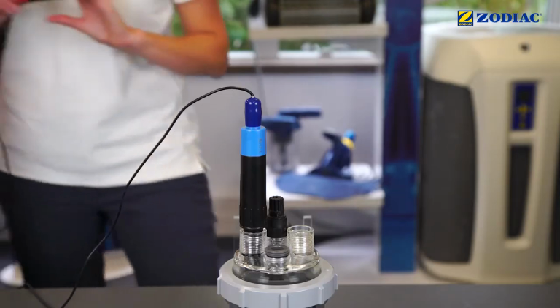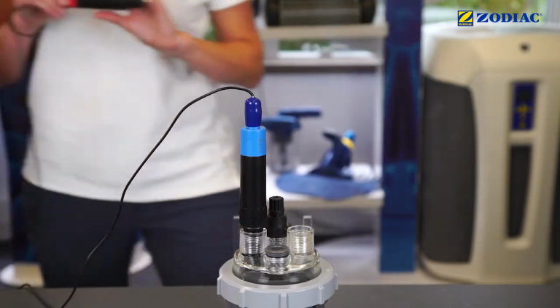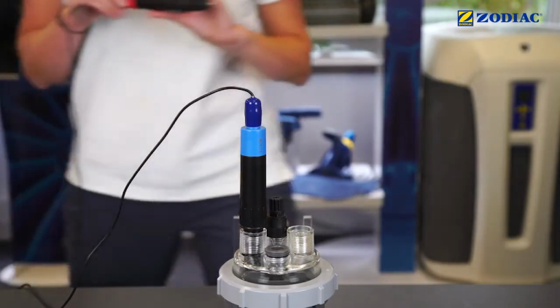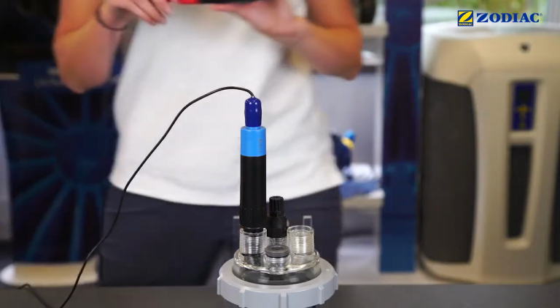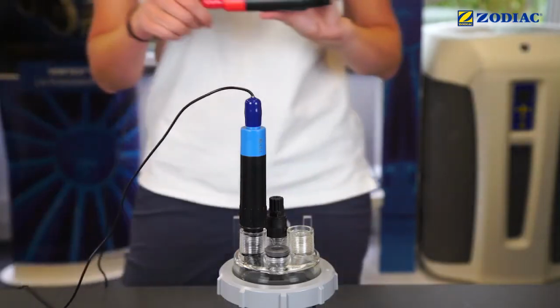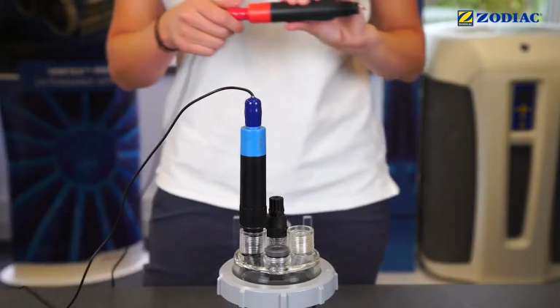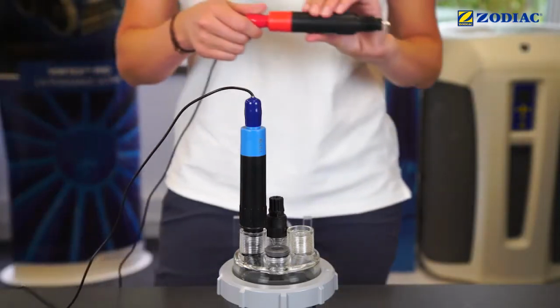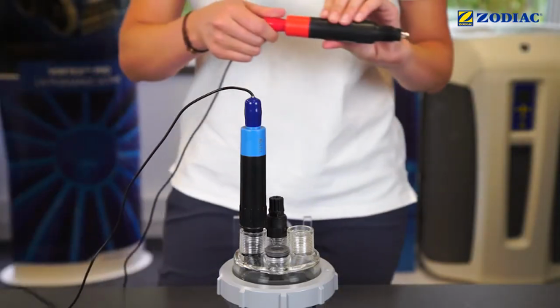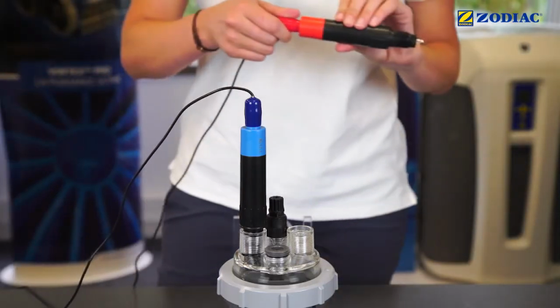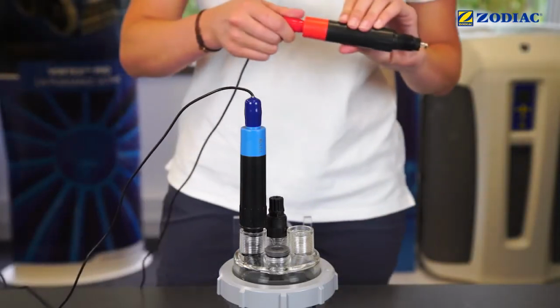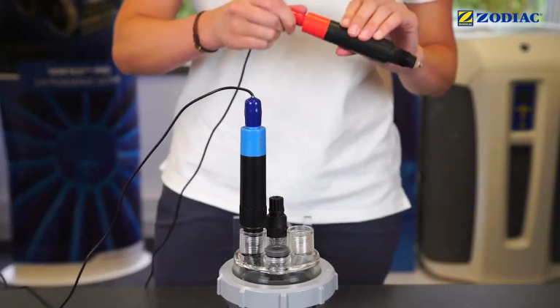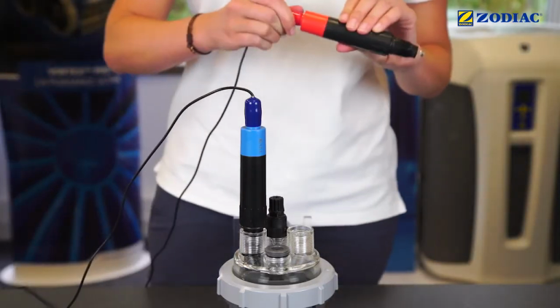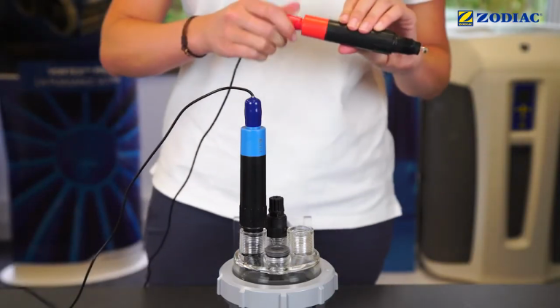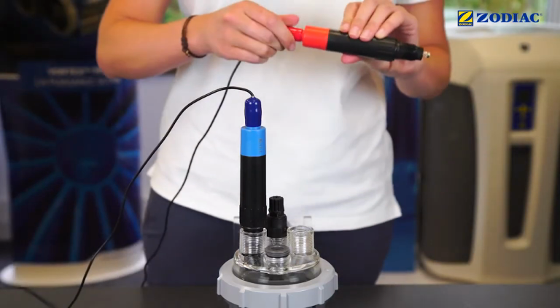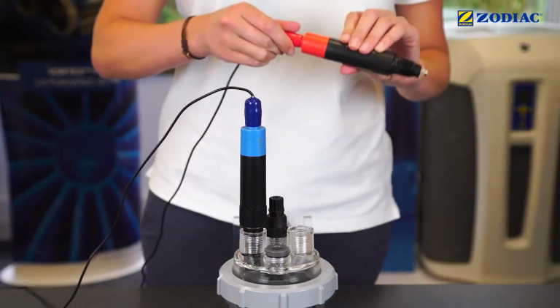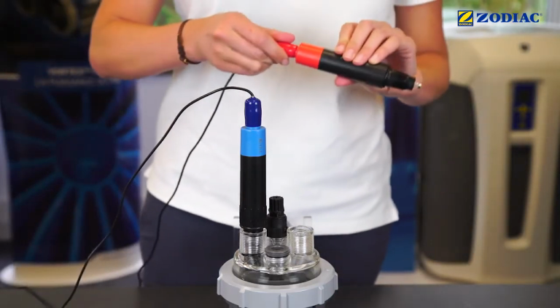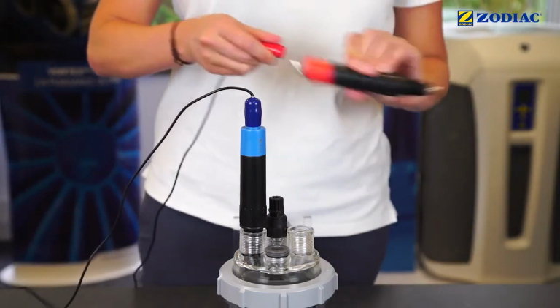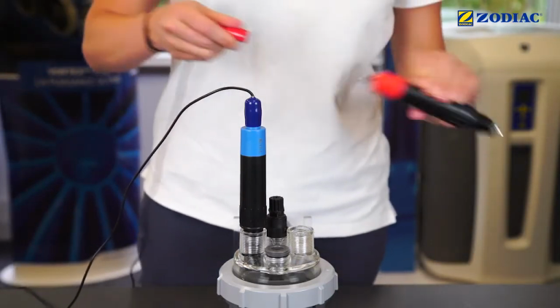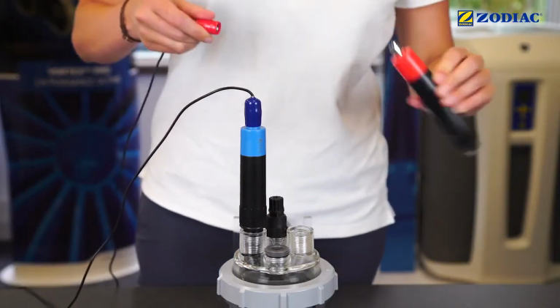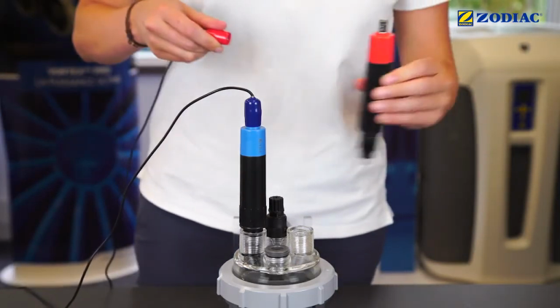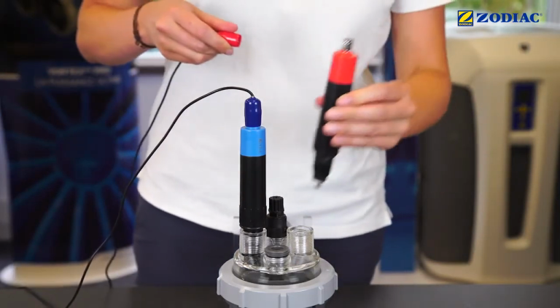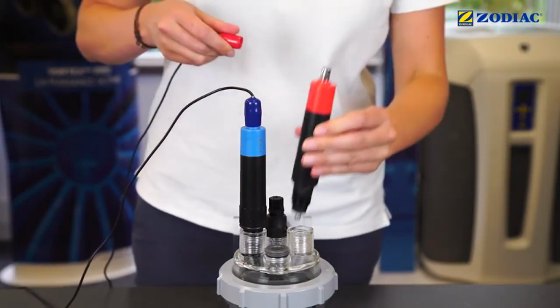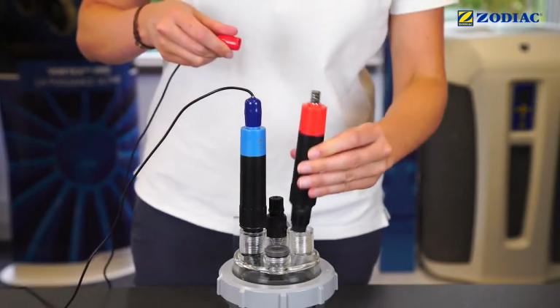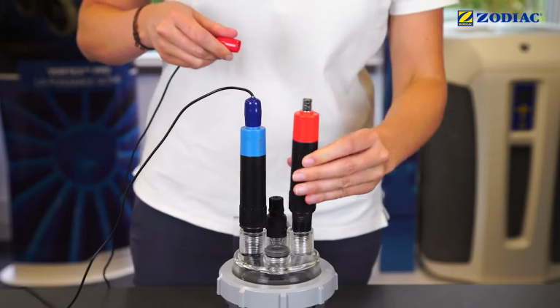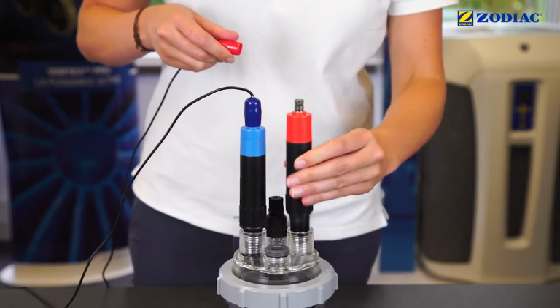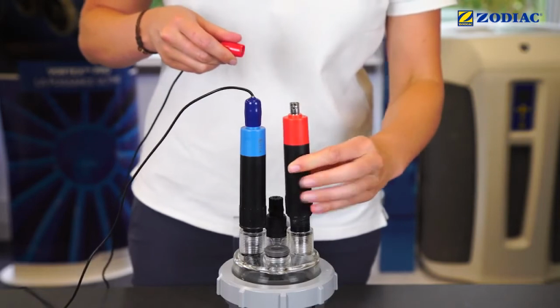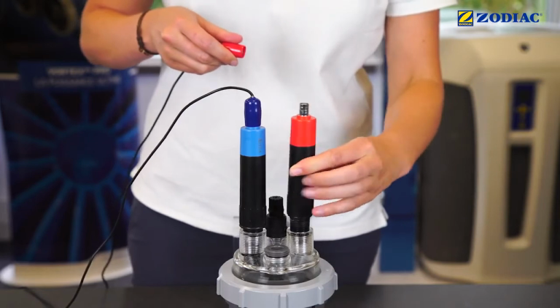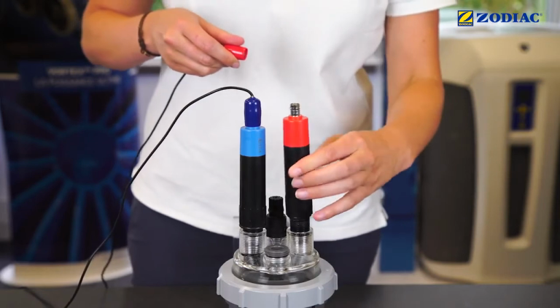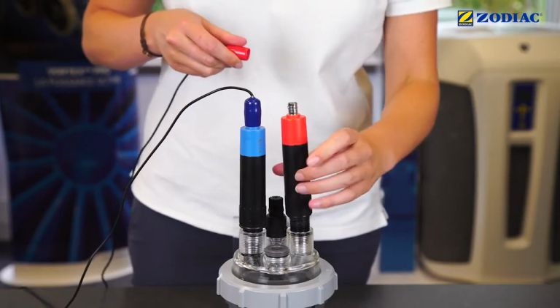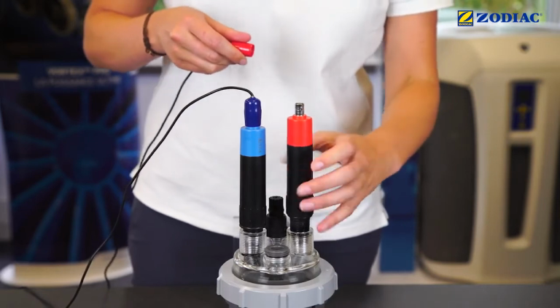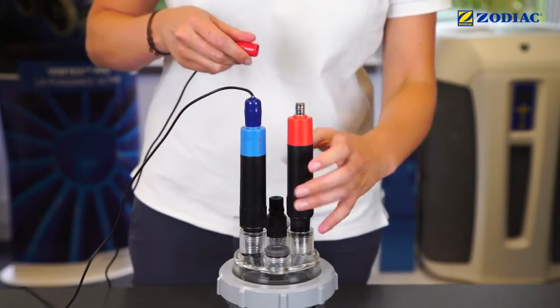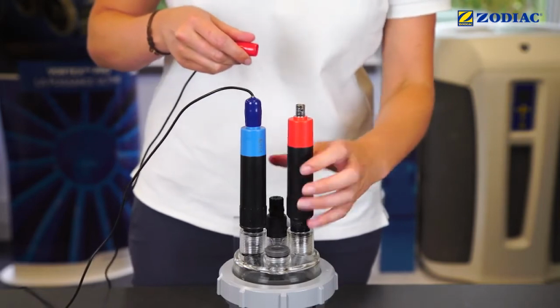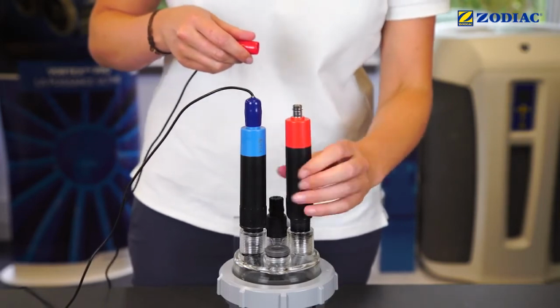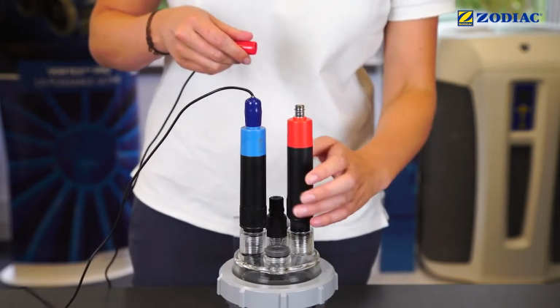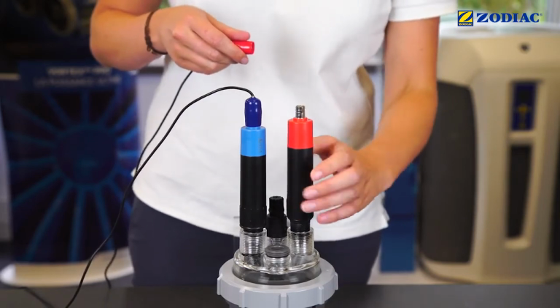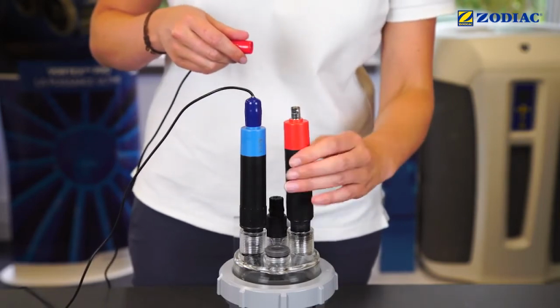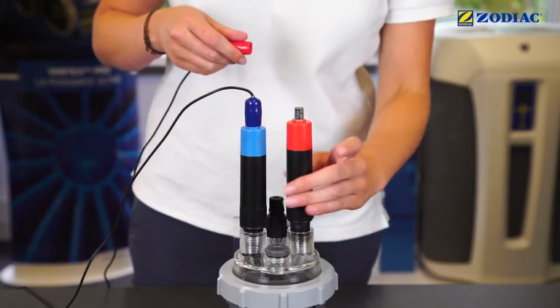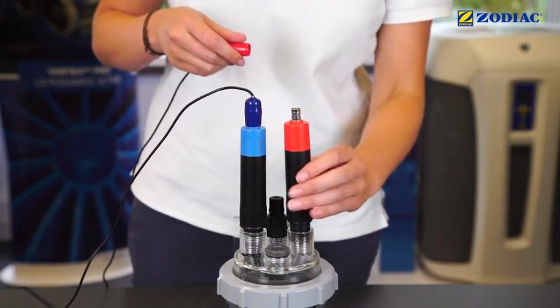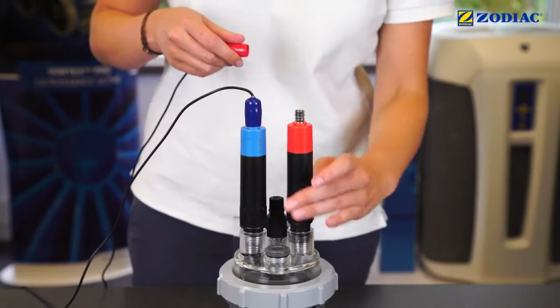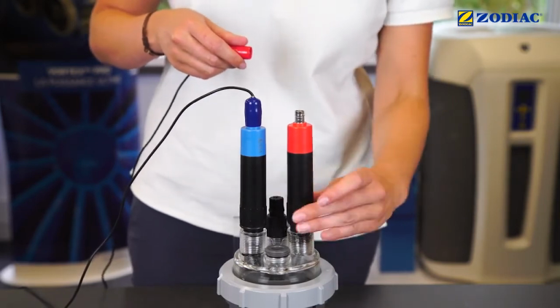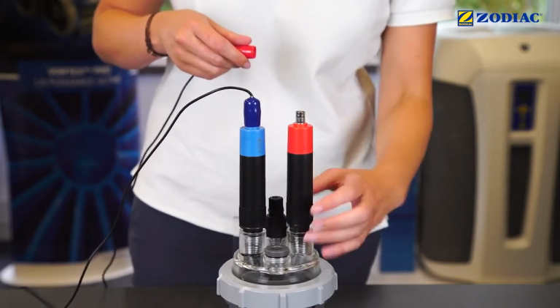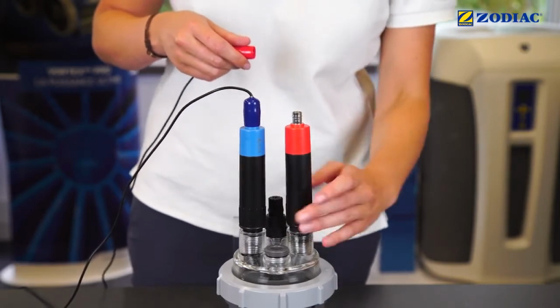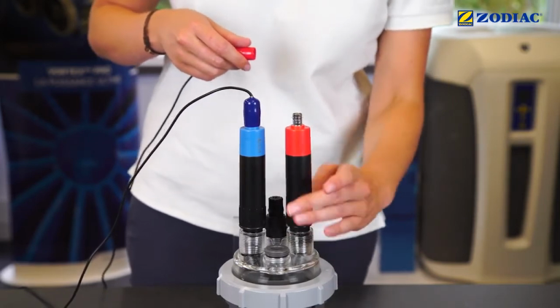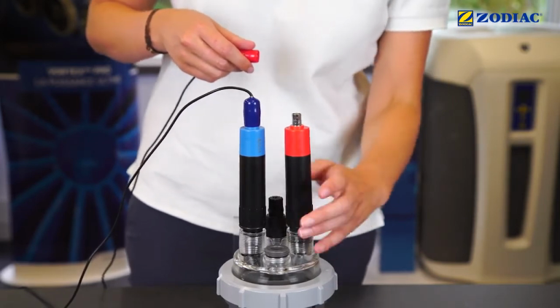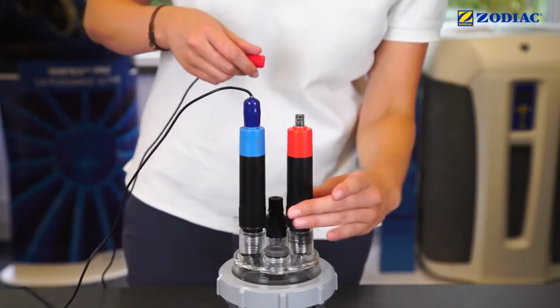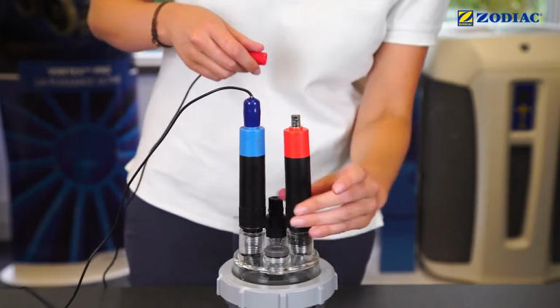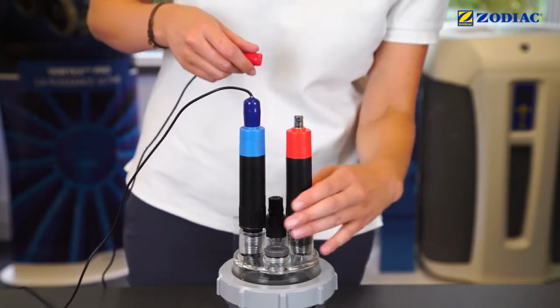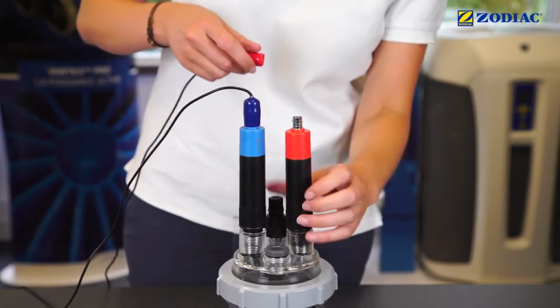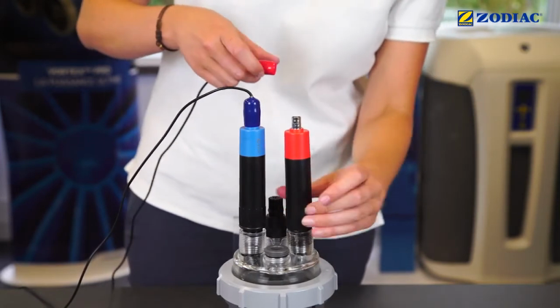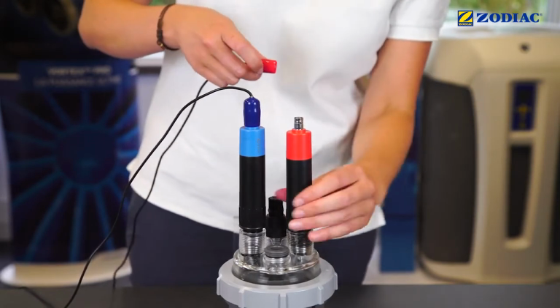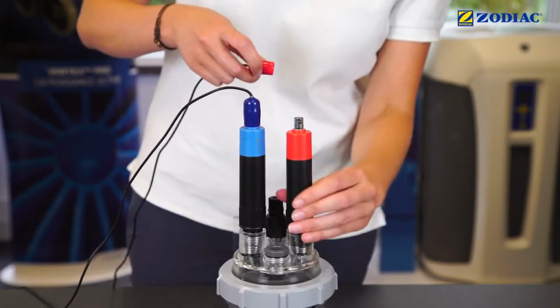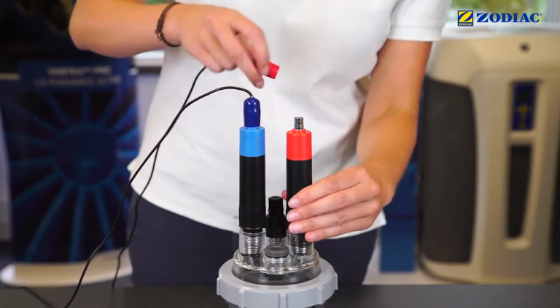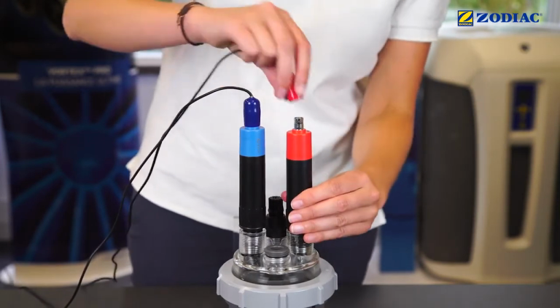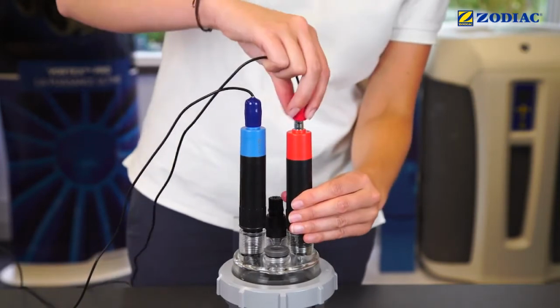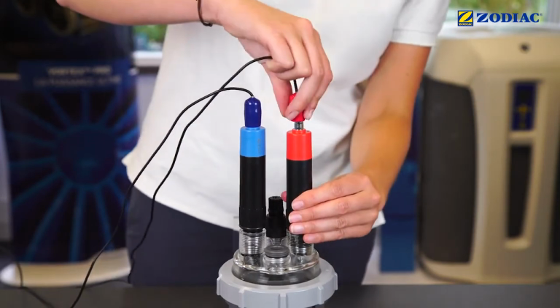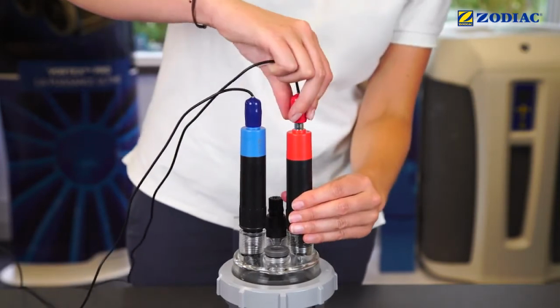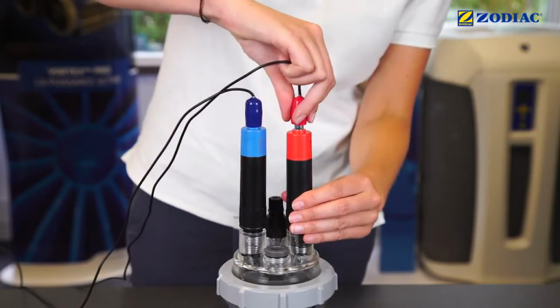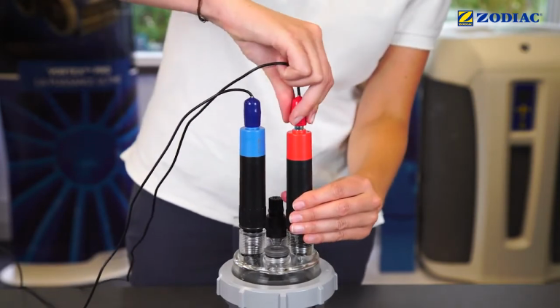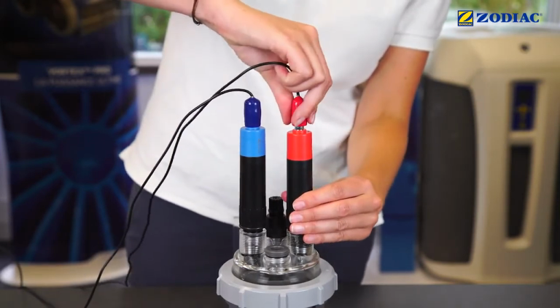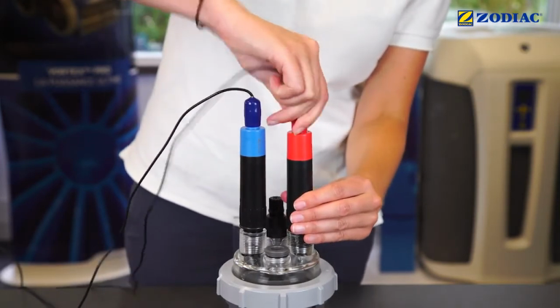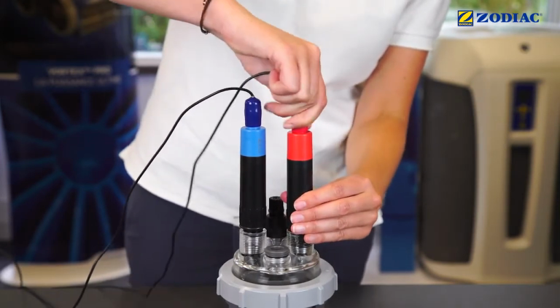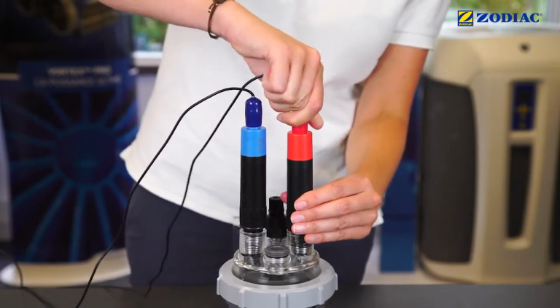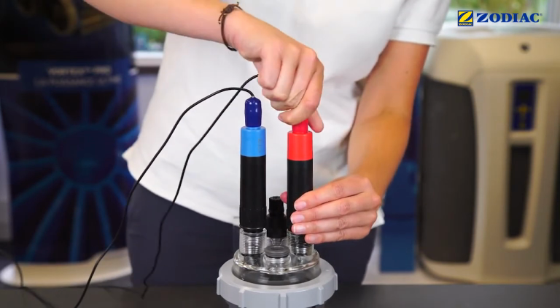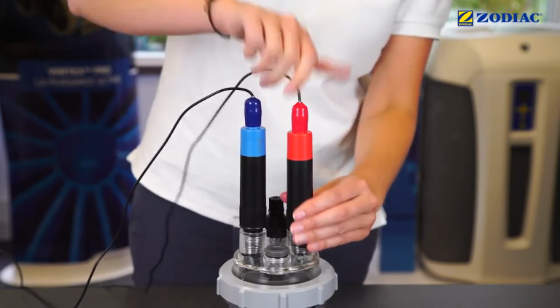Replace the sensors on the pot kit. Store the solution kit in a dark place away from light.